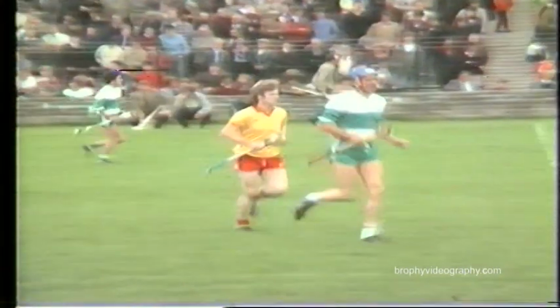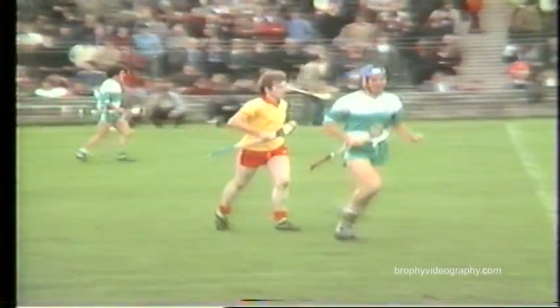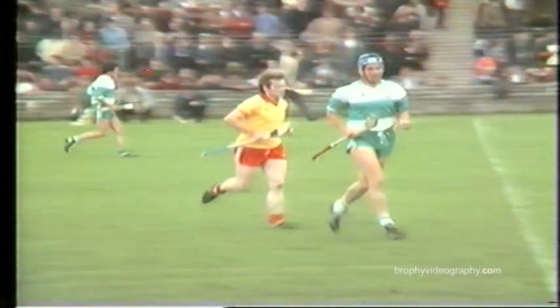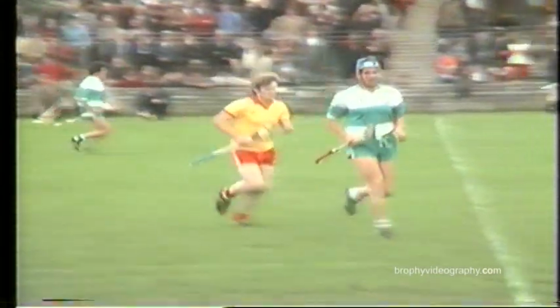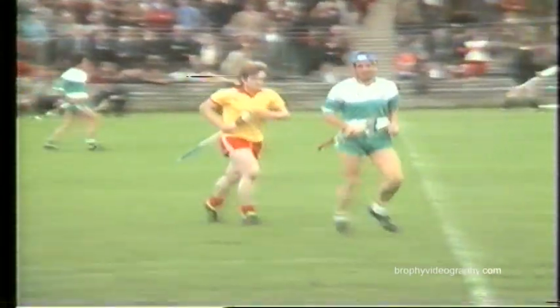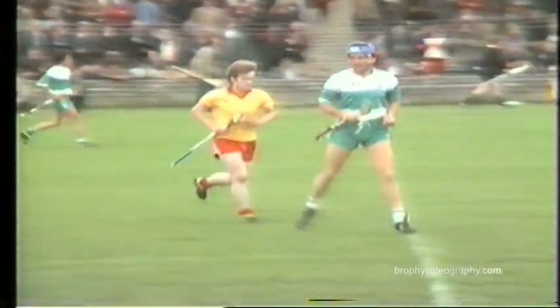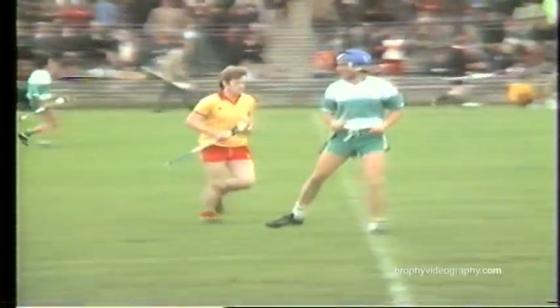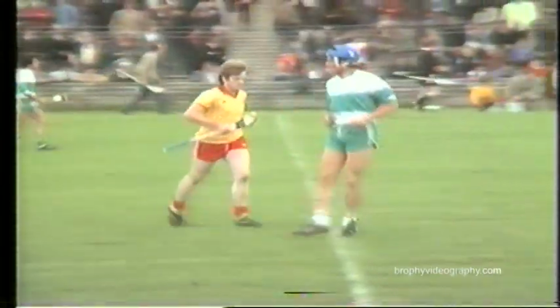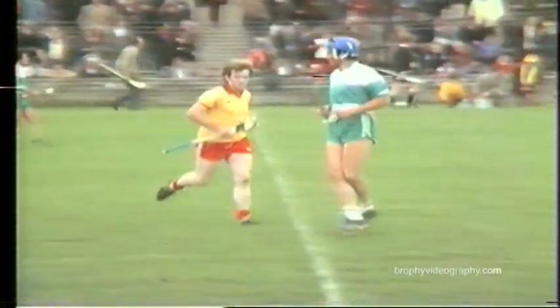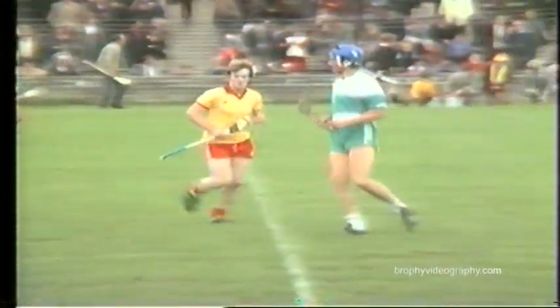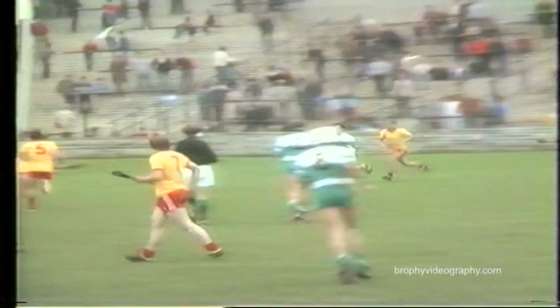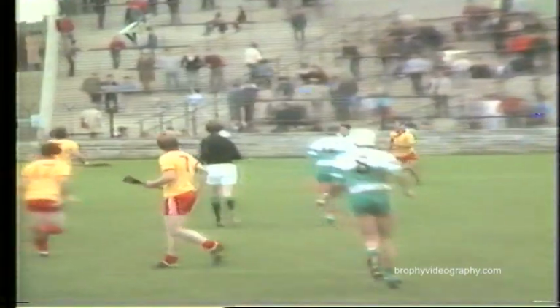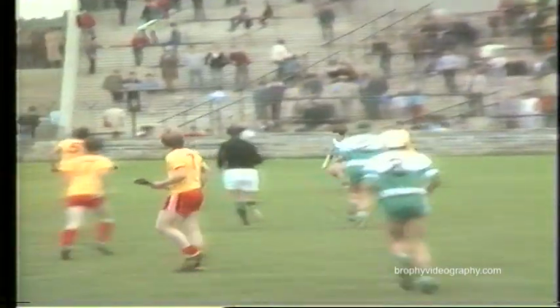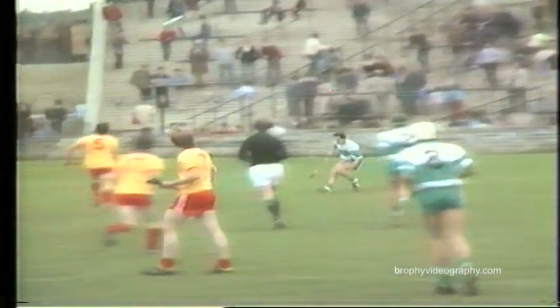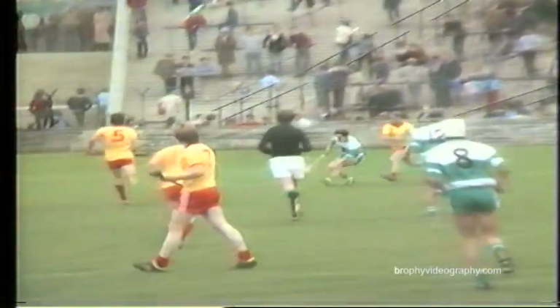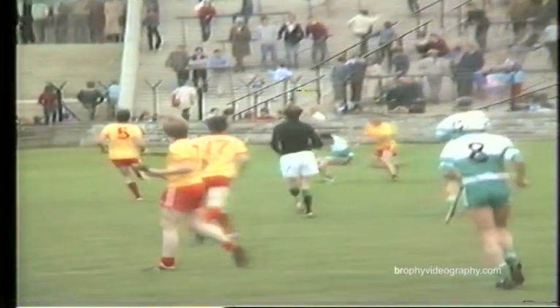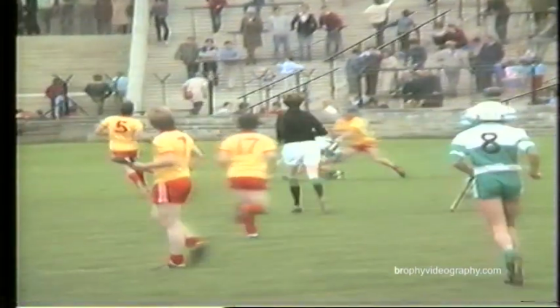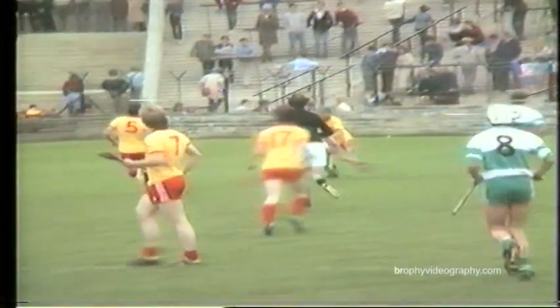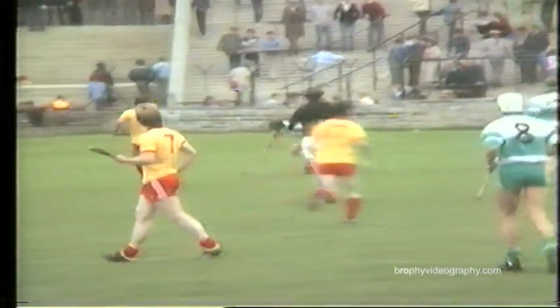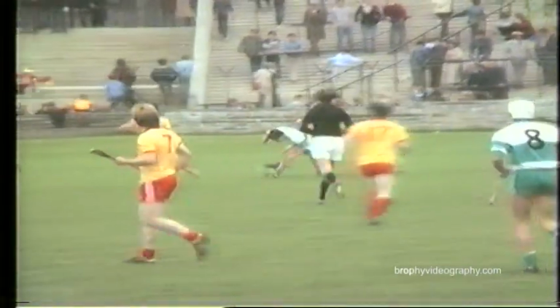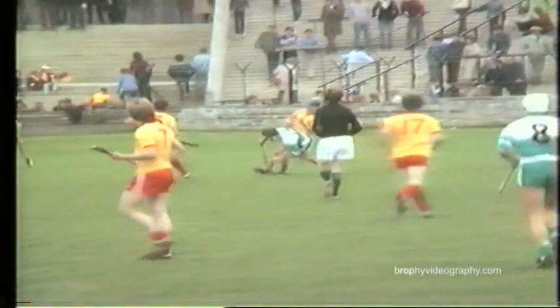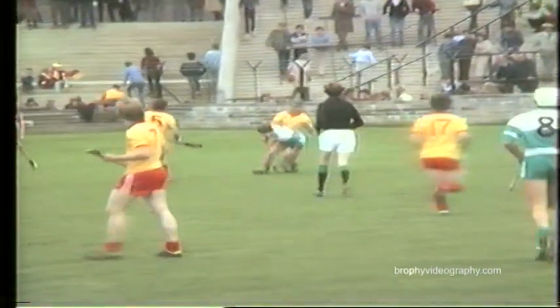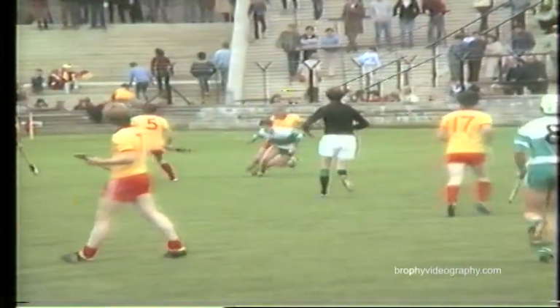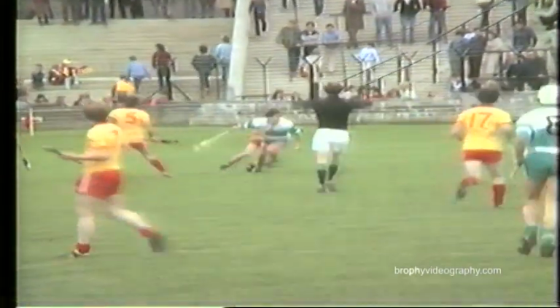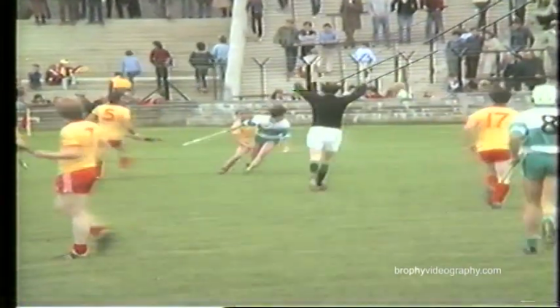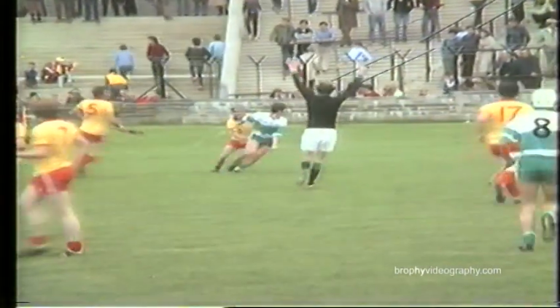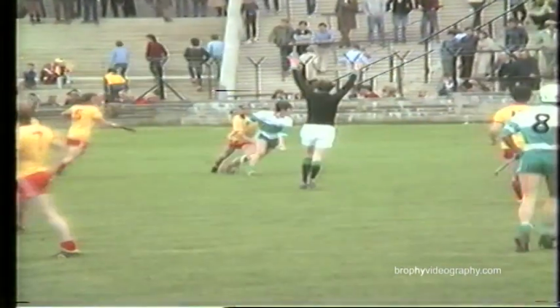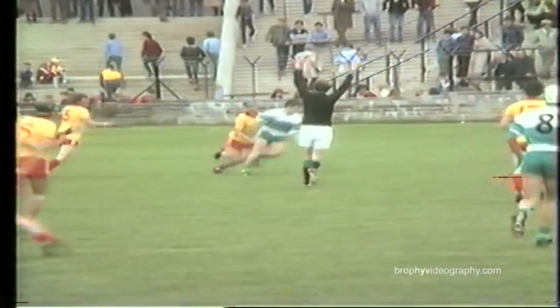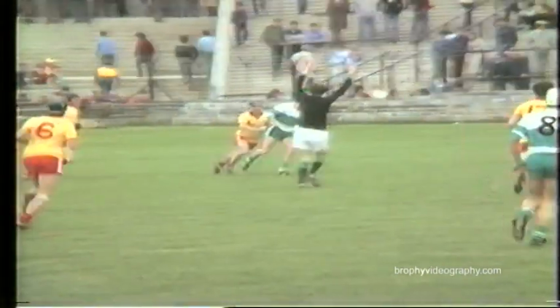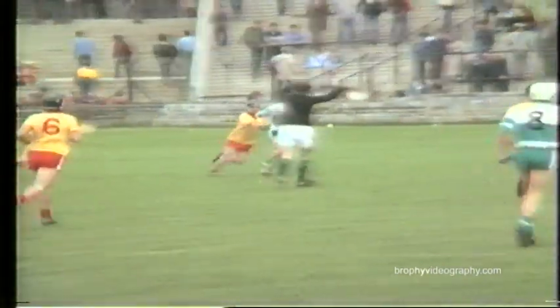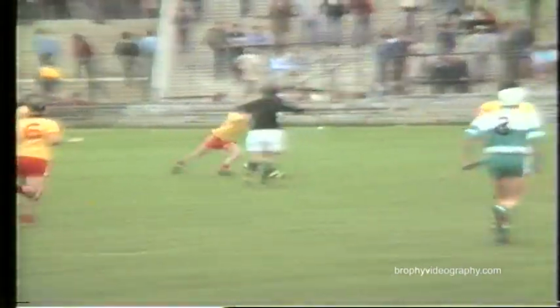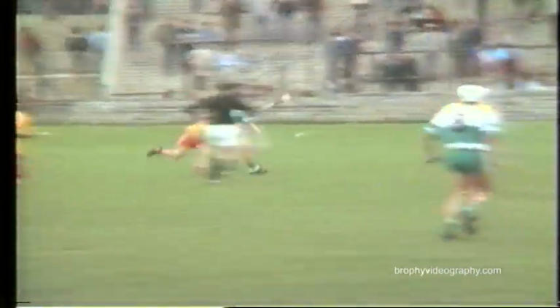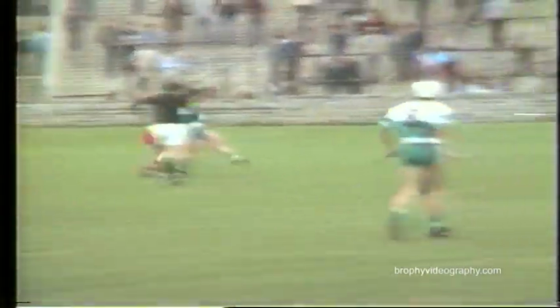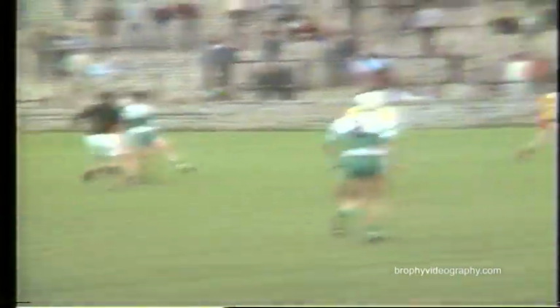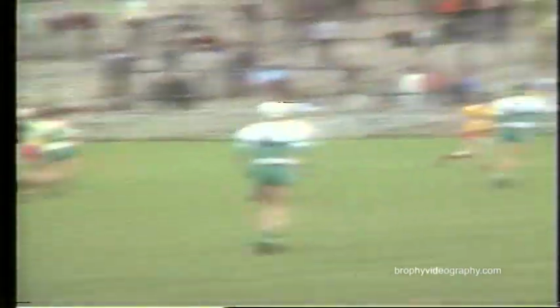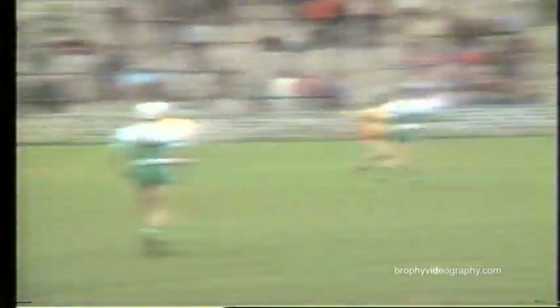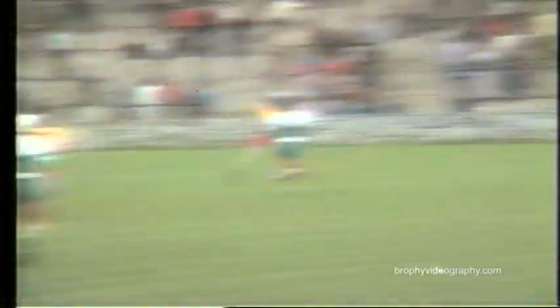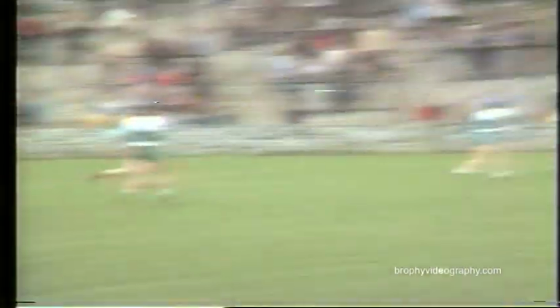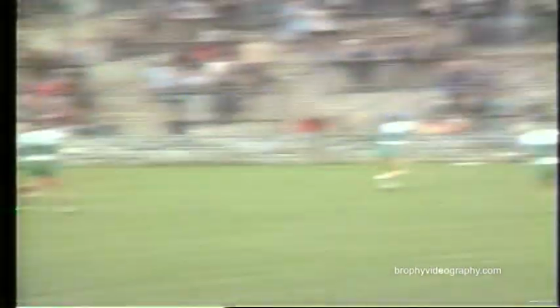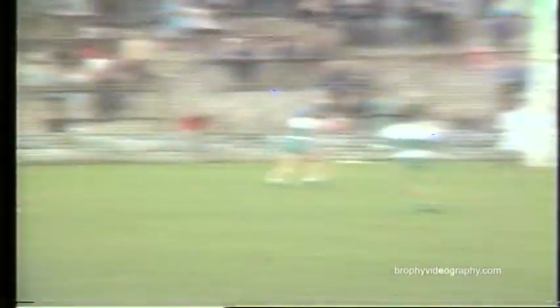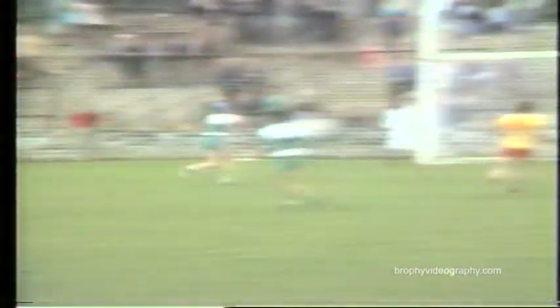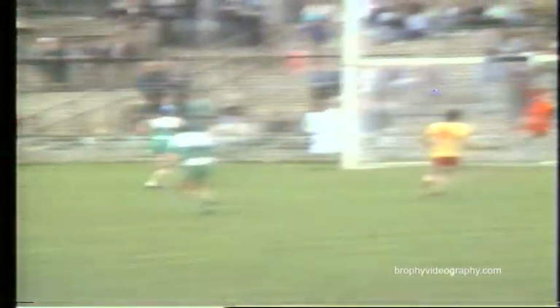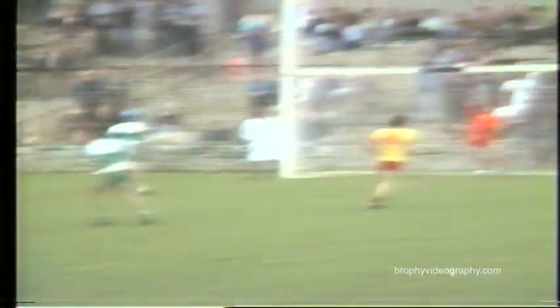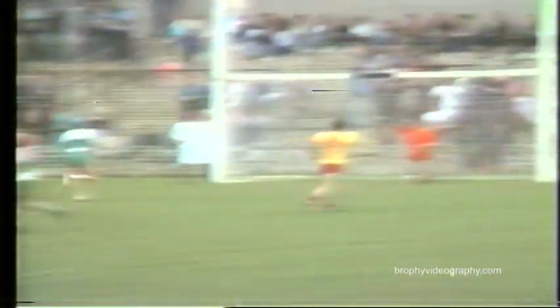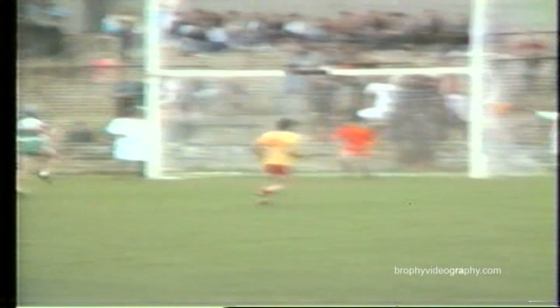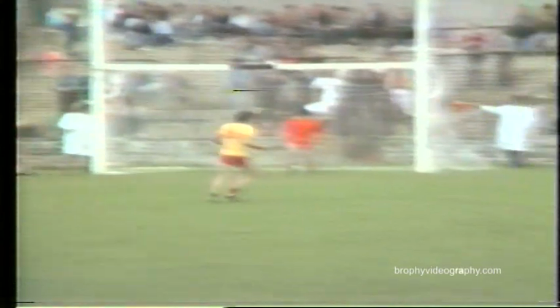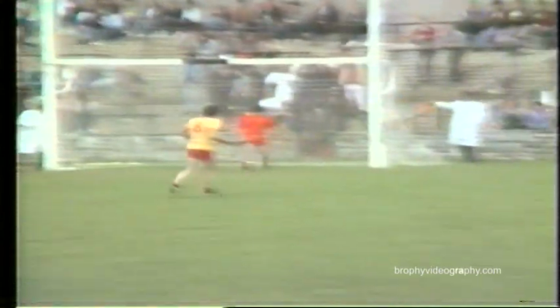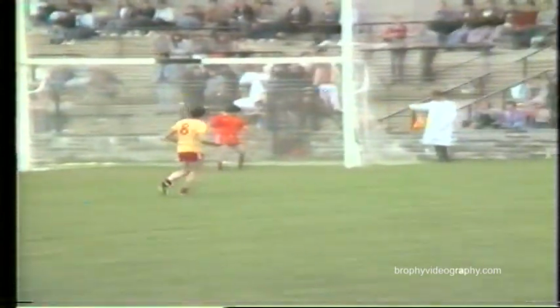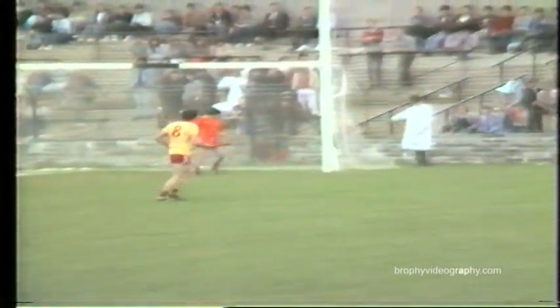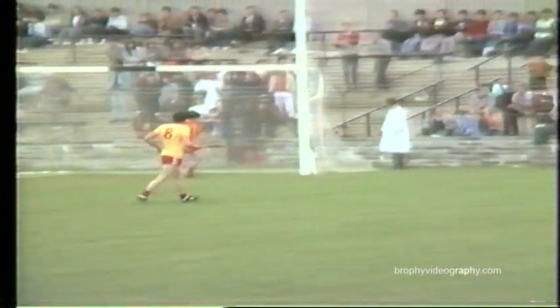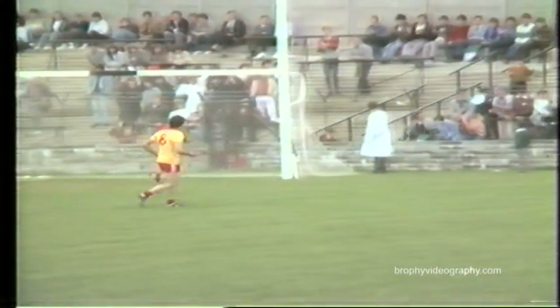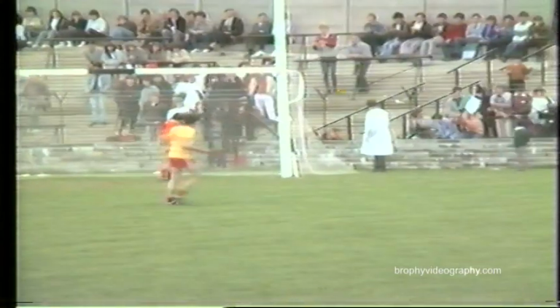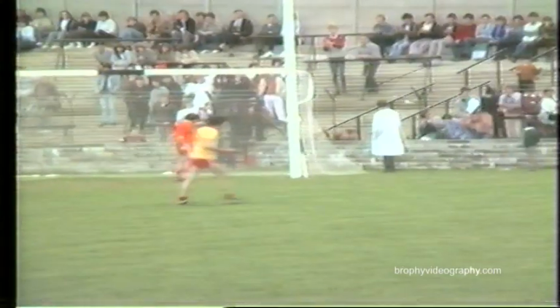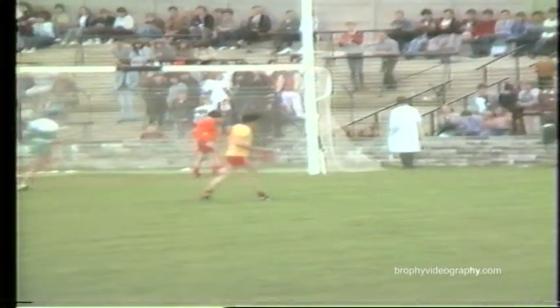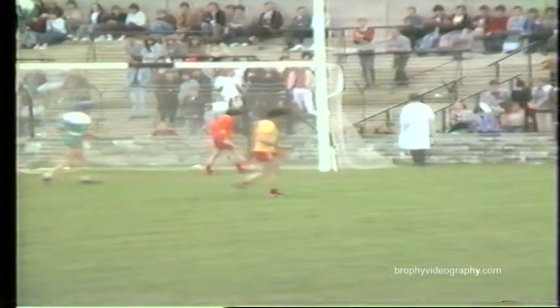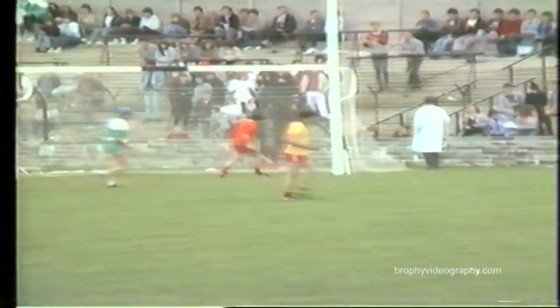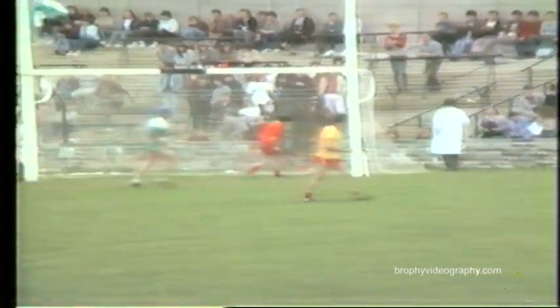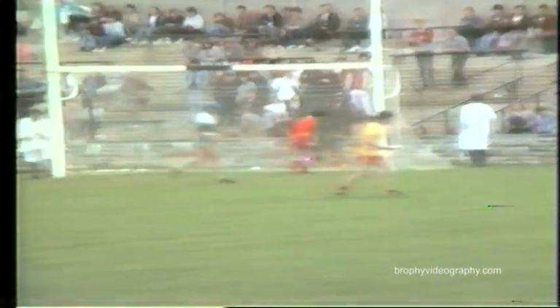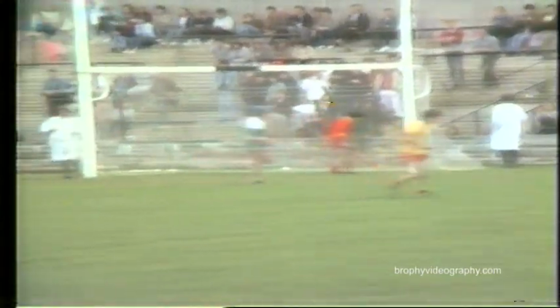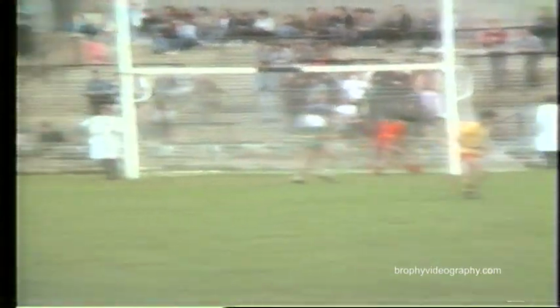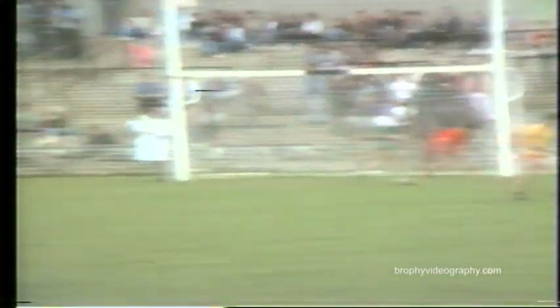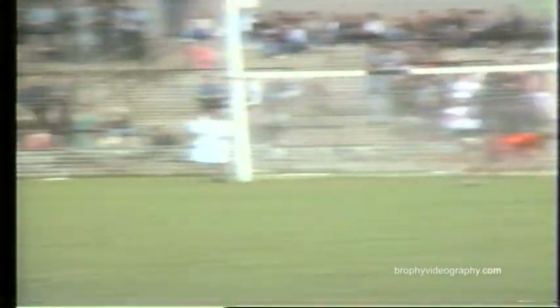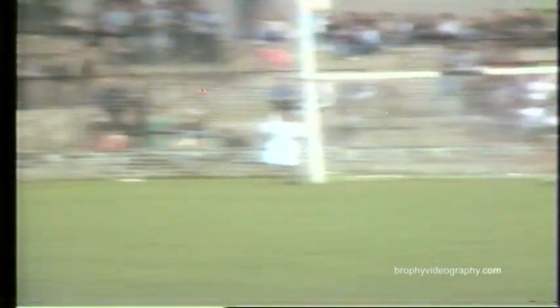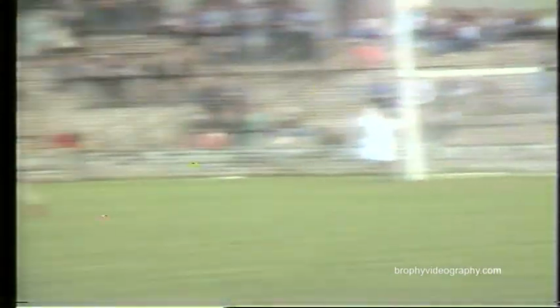Over to the far side towards Mickey Bohan. Mickey Bohan collects, he takes his shot — it's gone straight over the bar. The first score of the second half.